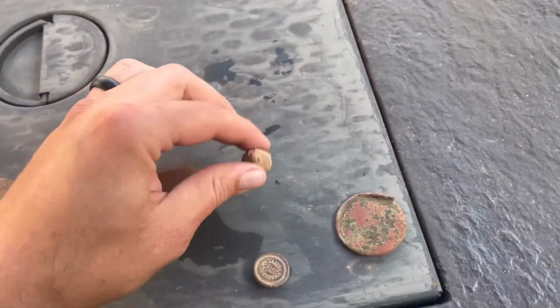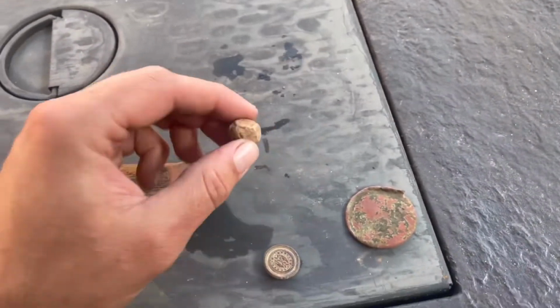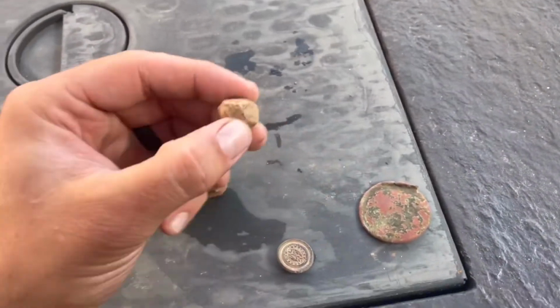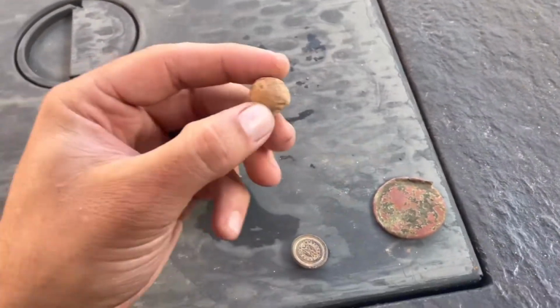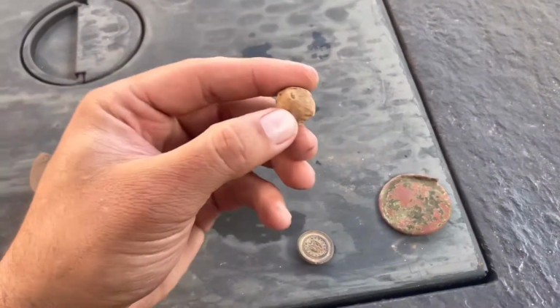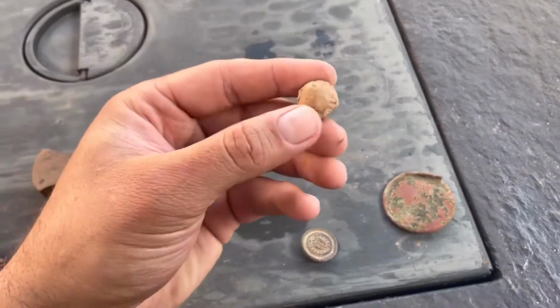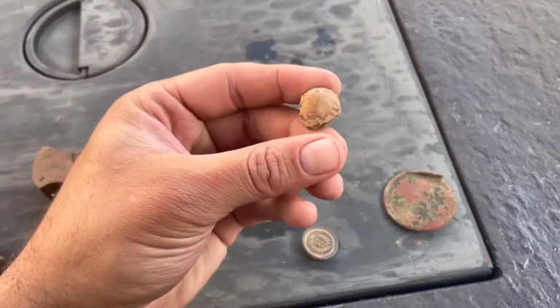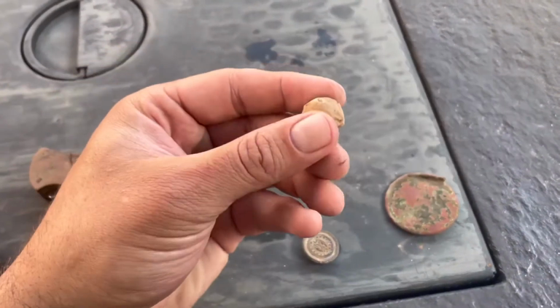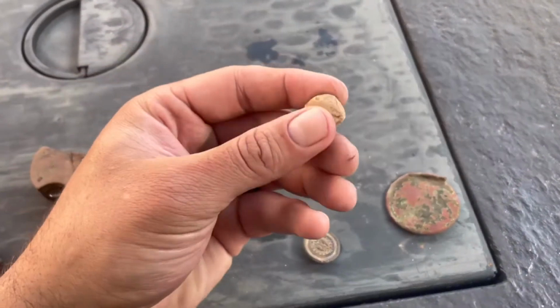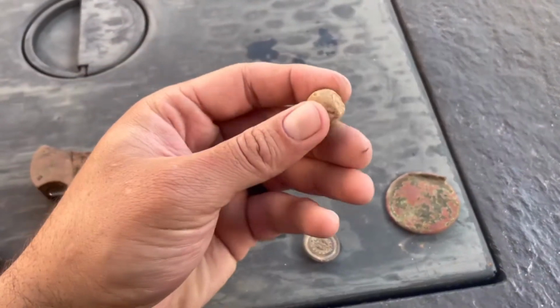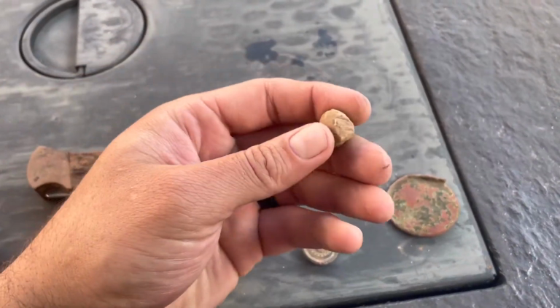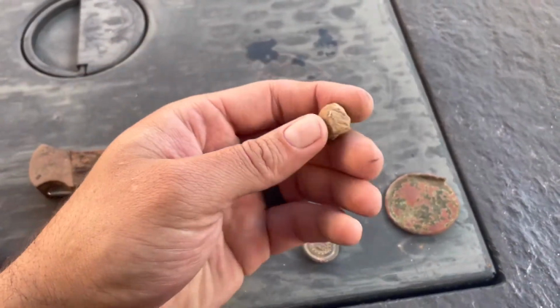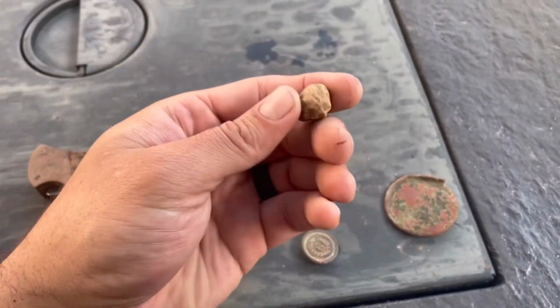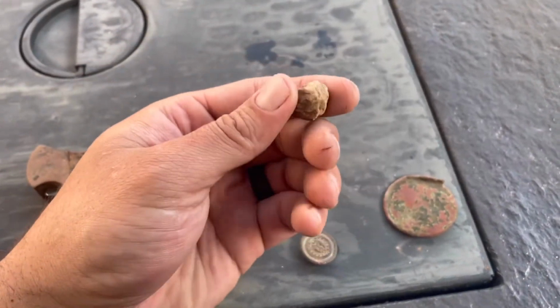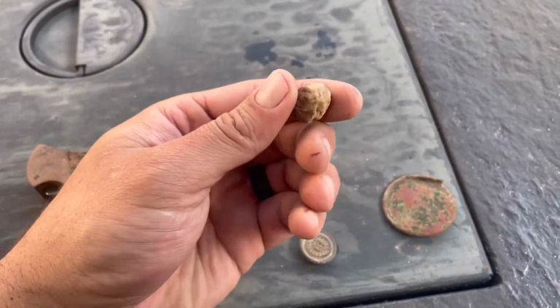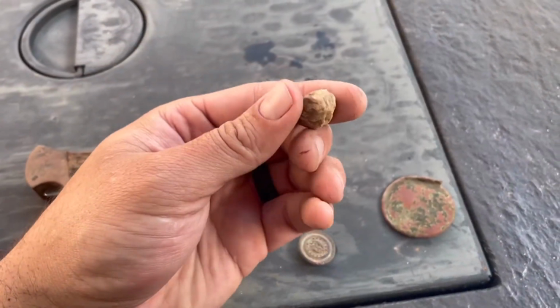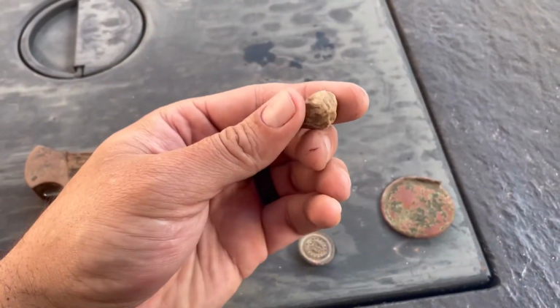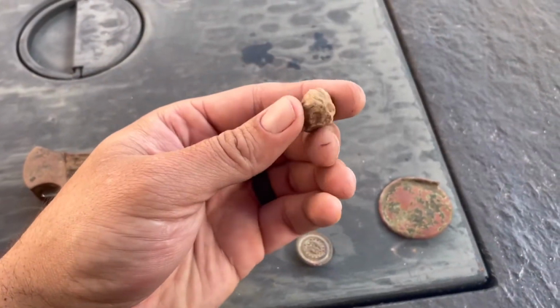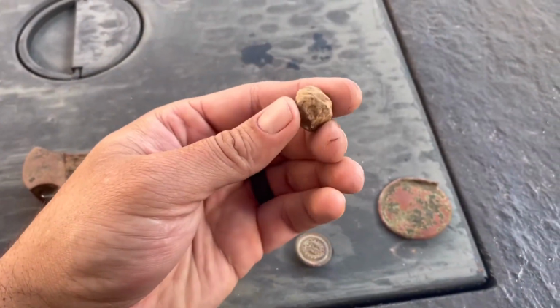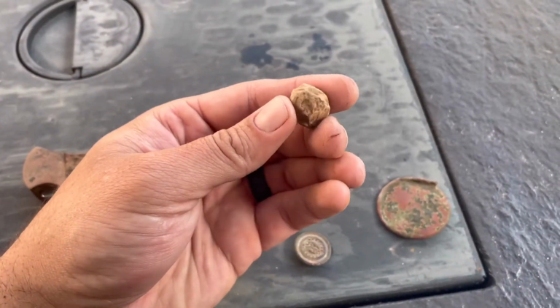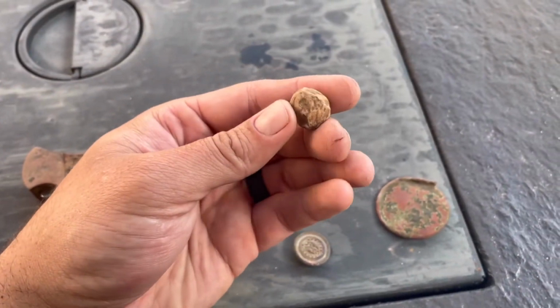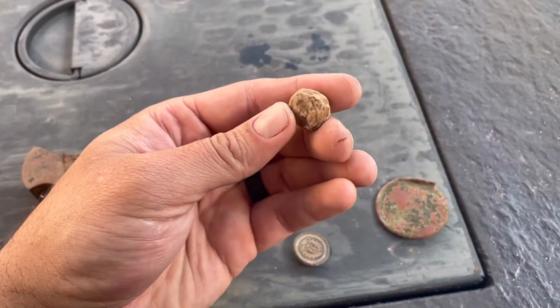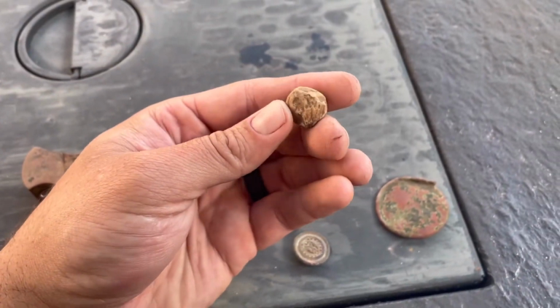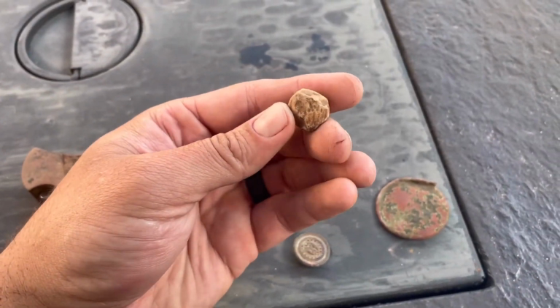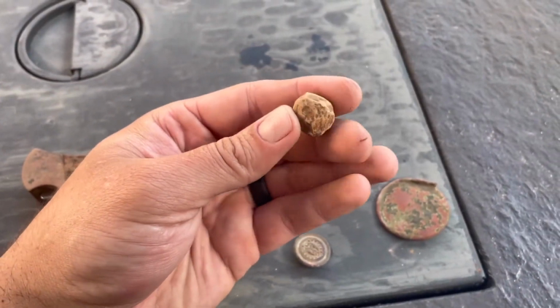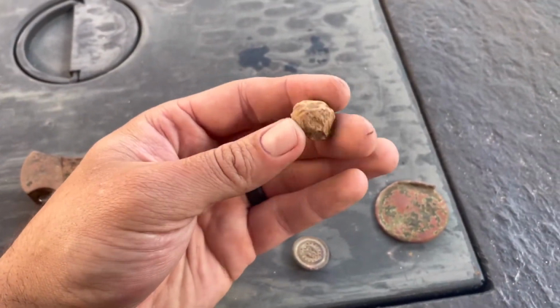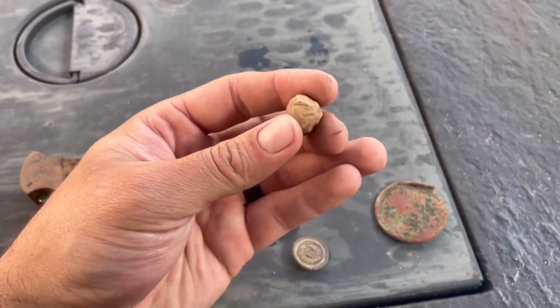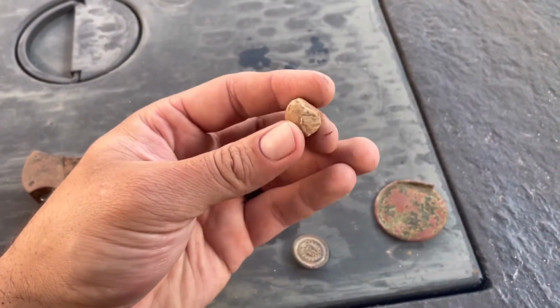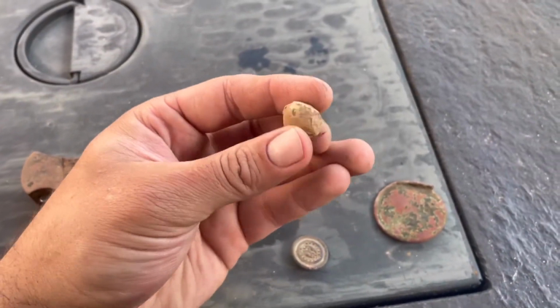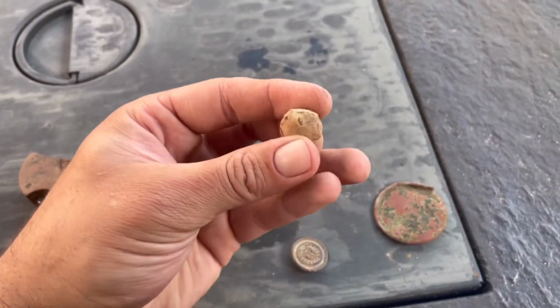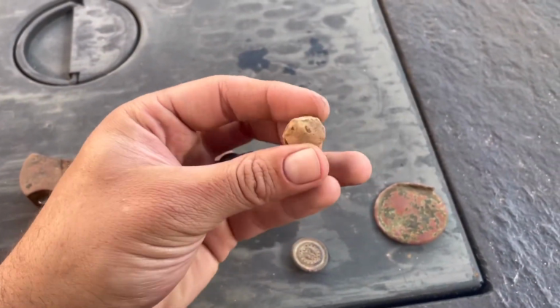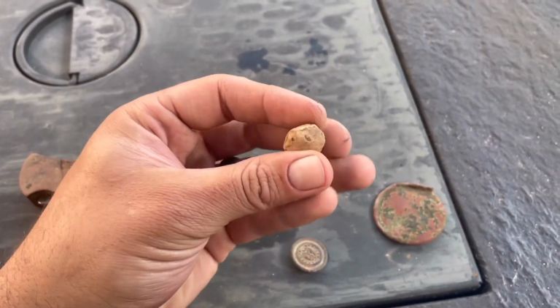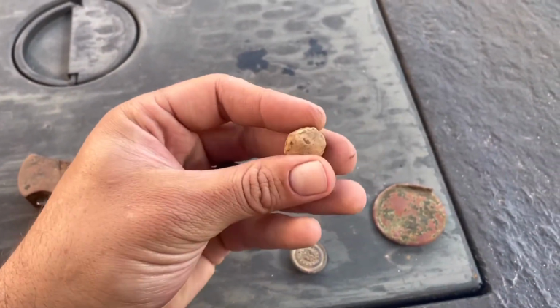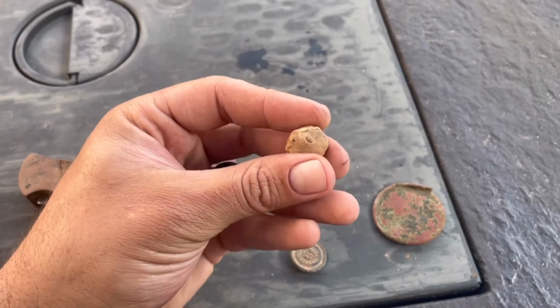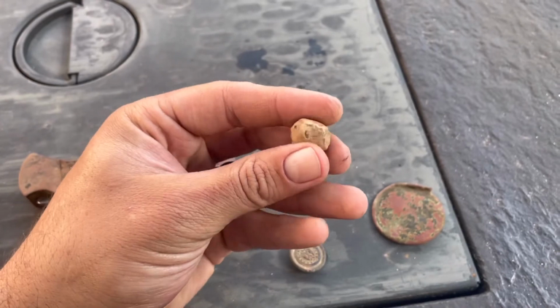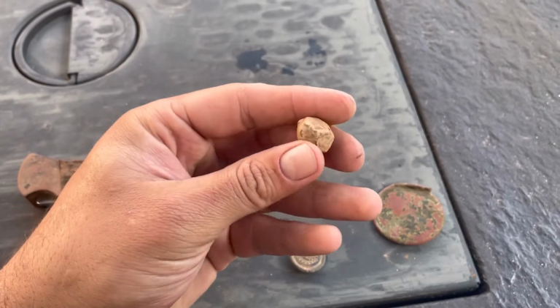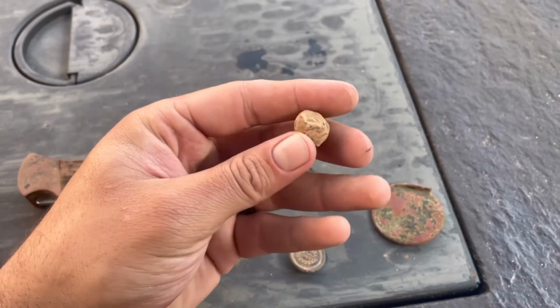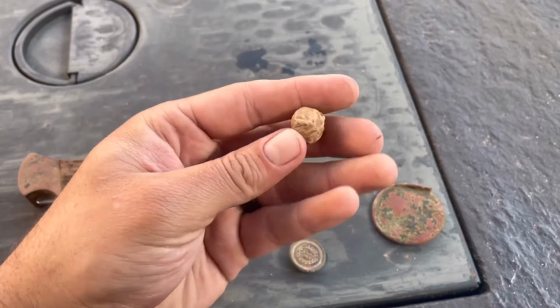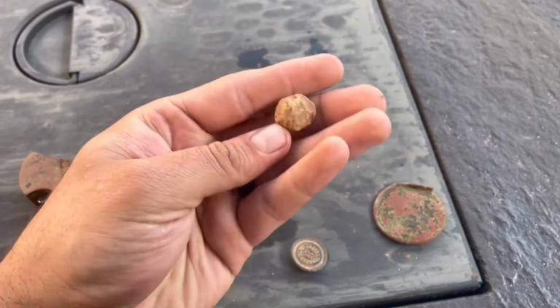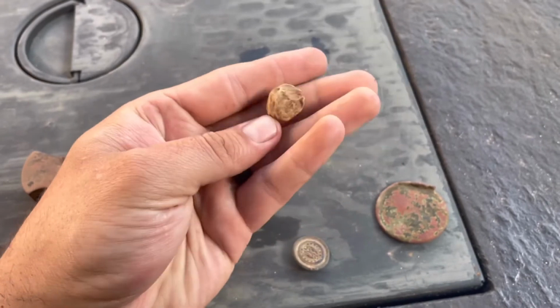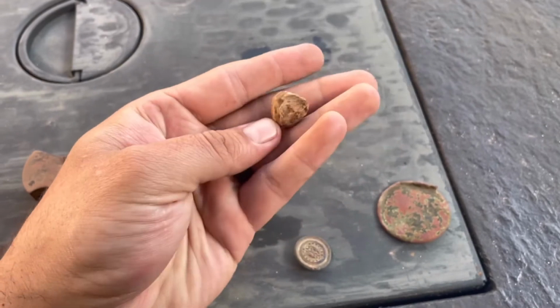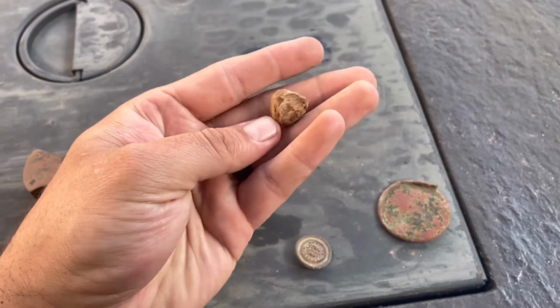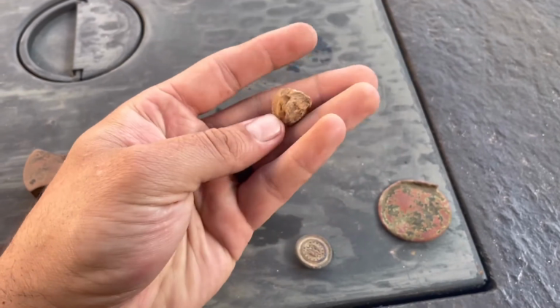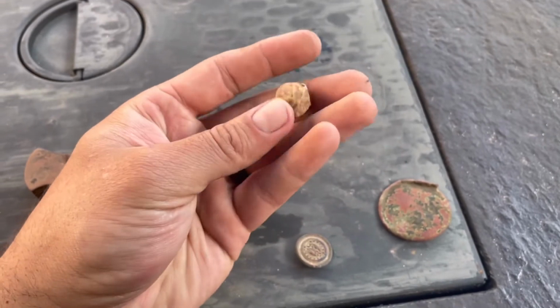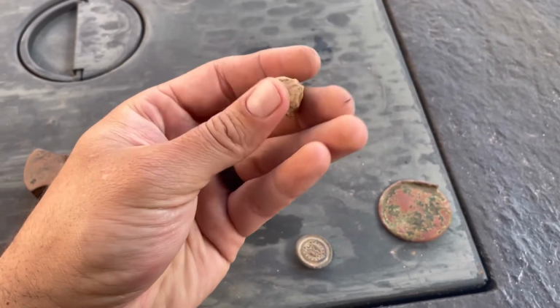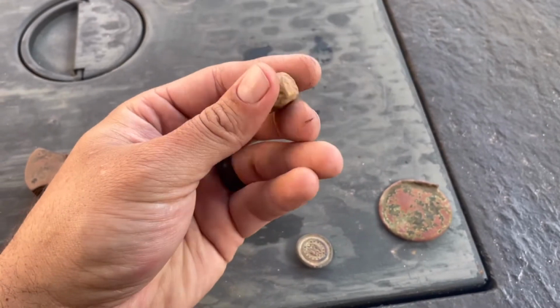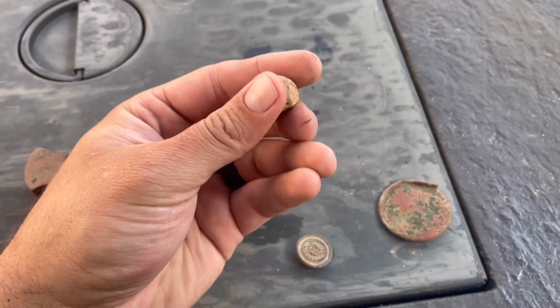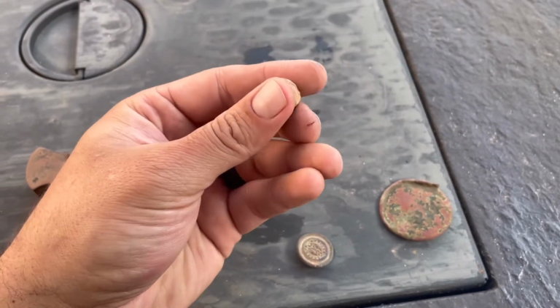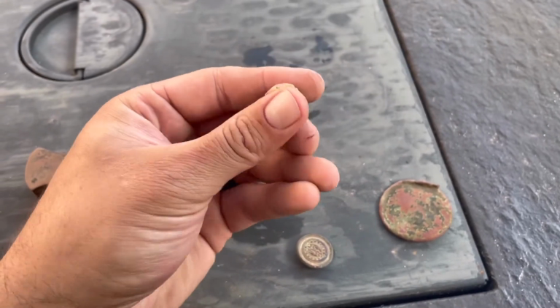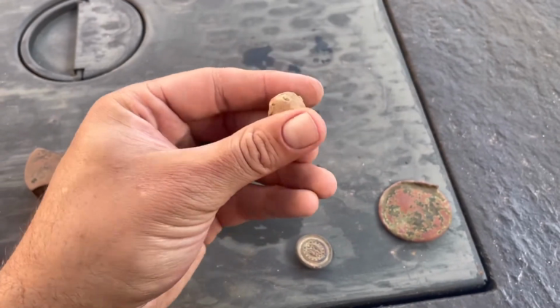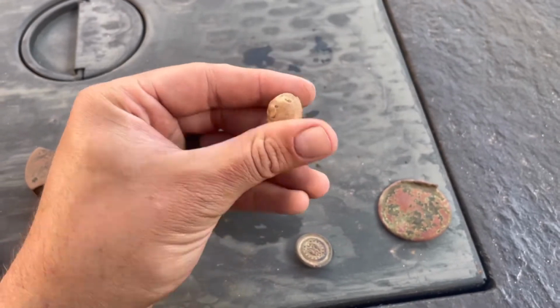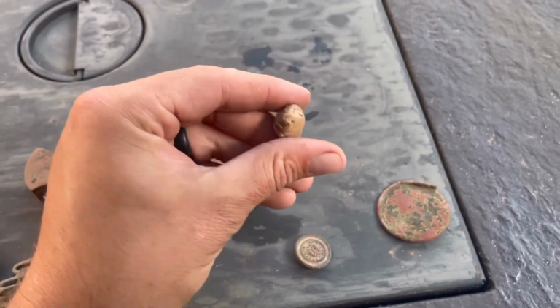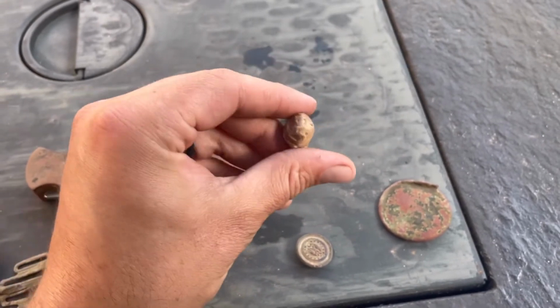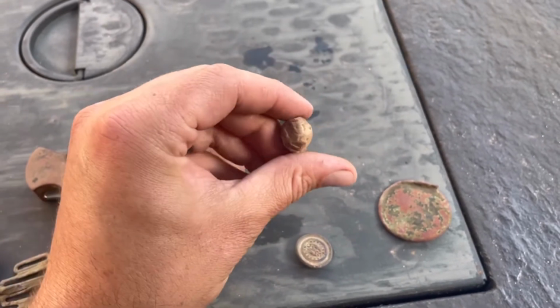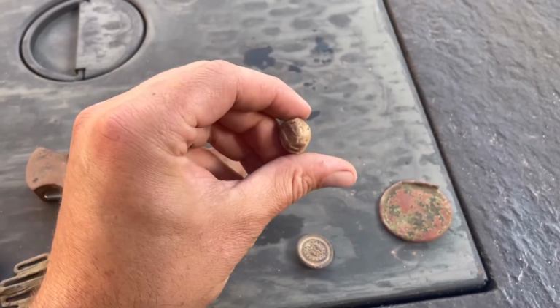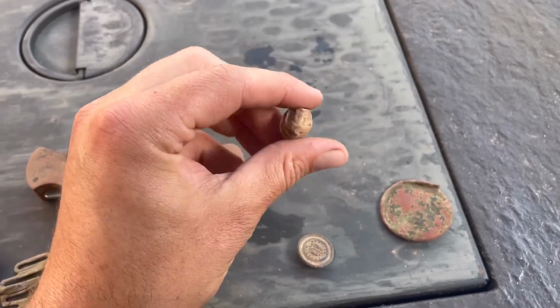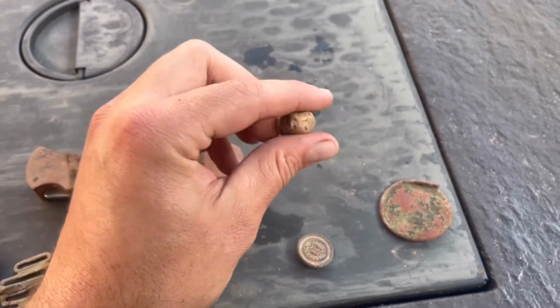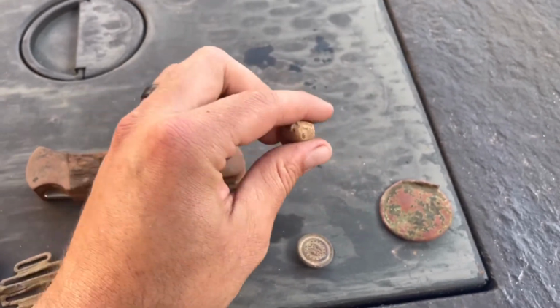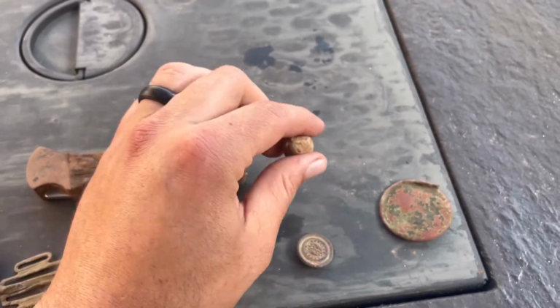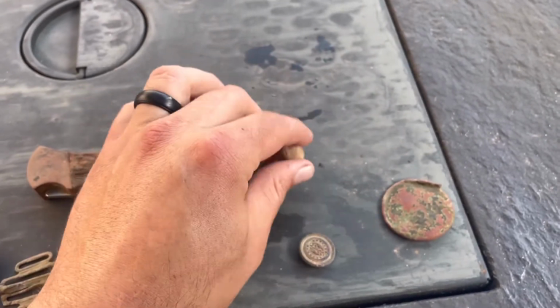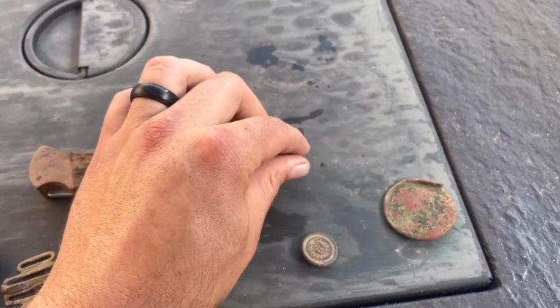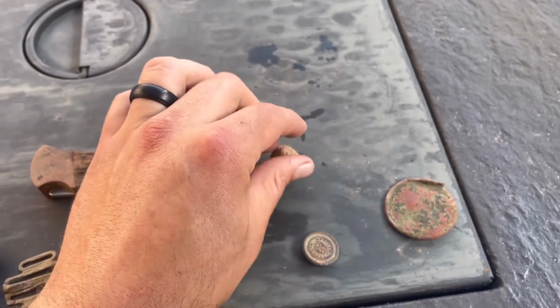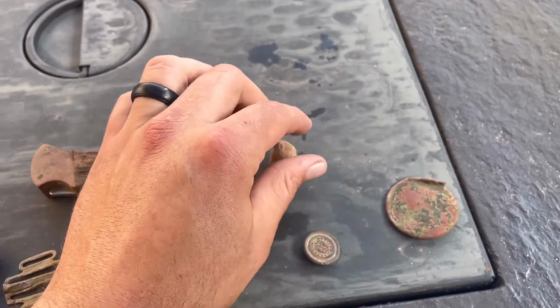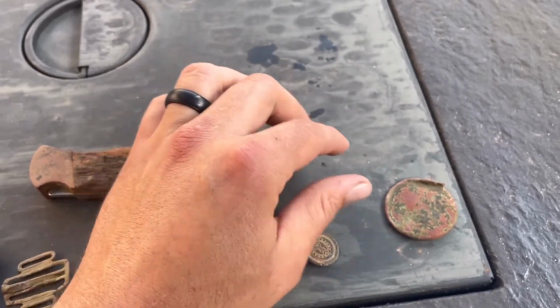Here's that fired musket ball. Pretty cool. I love finding these — I don't know why, I just think they're awesome.